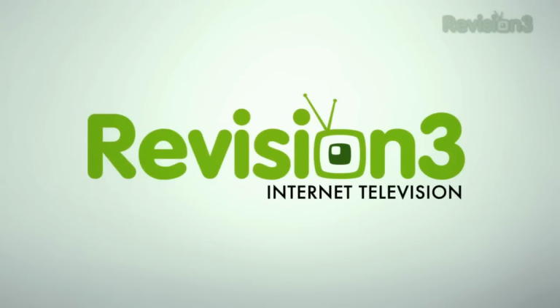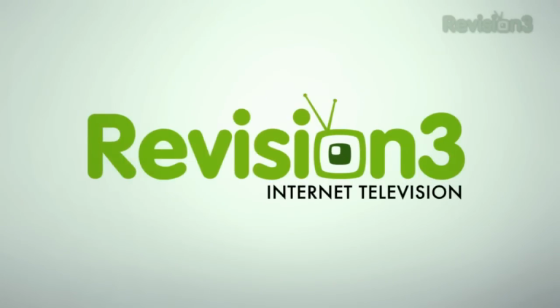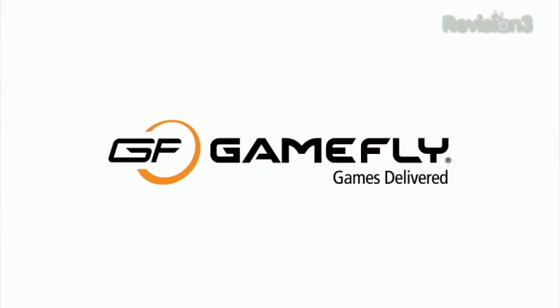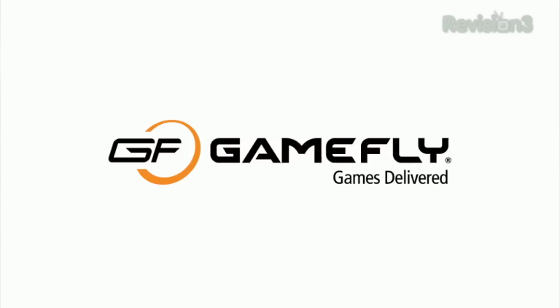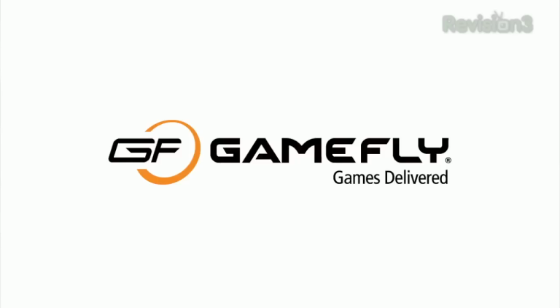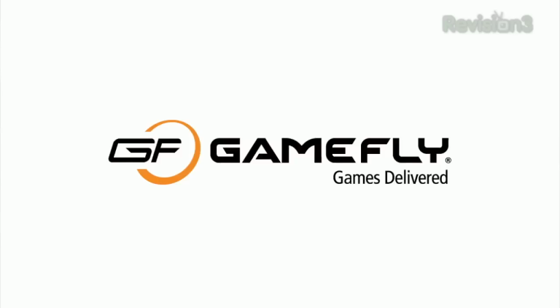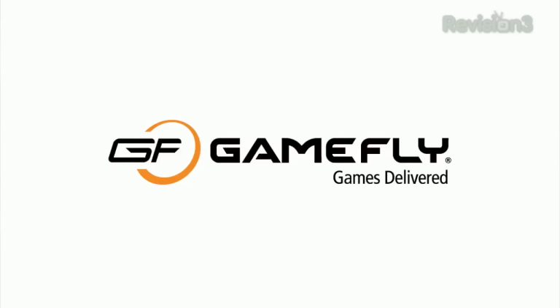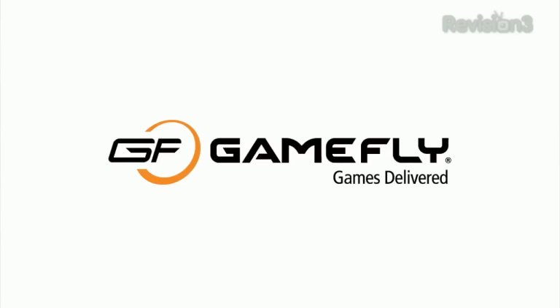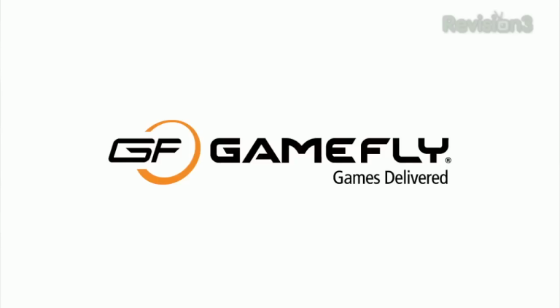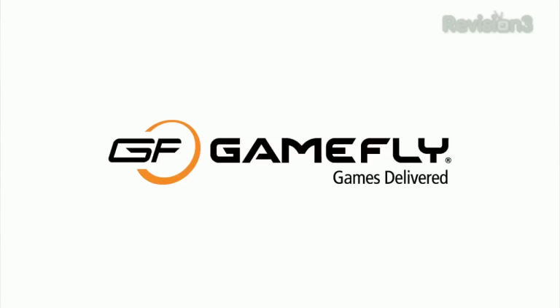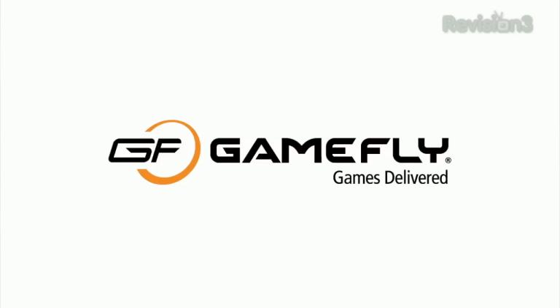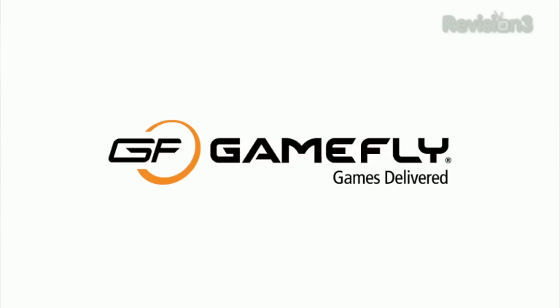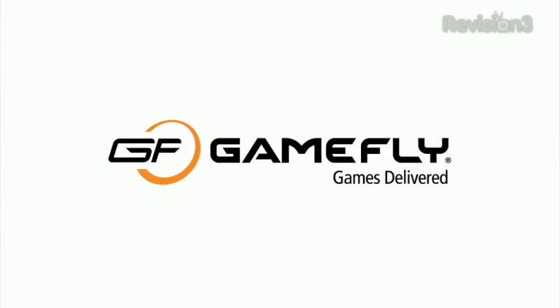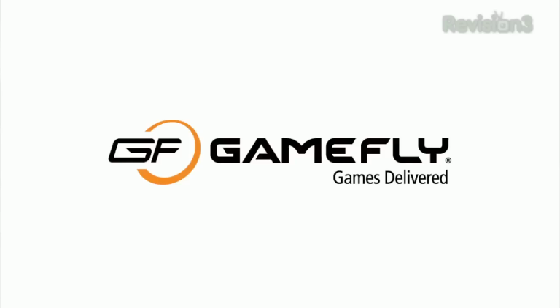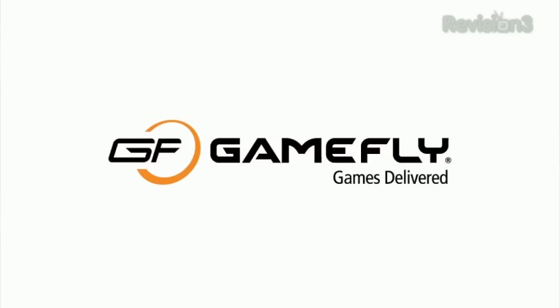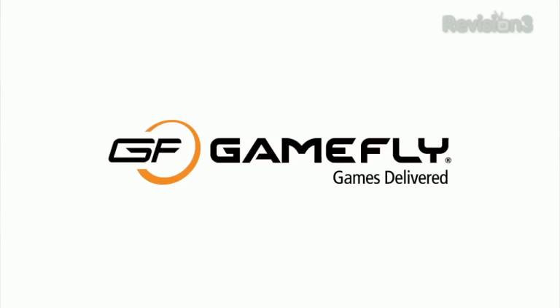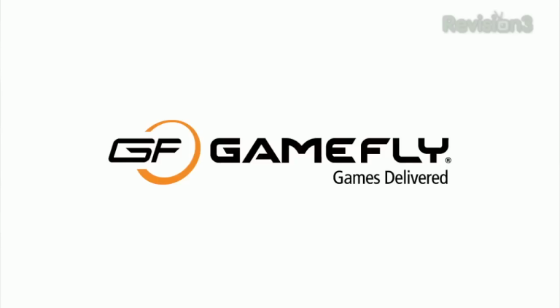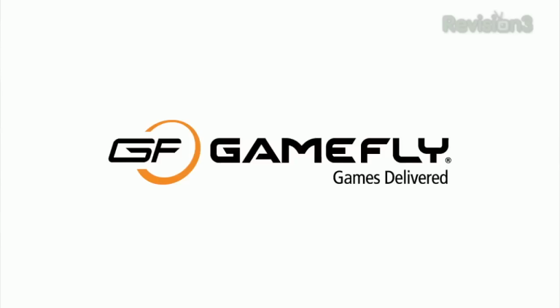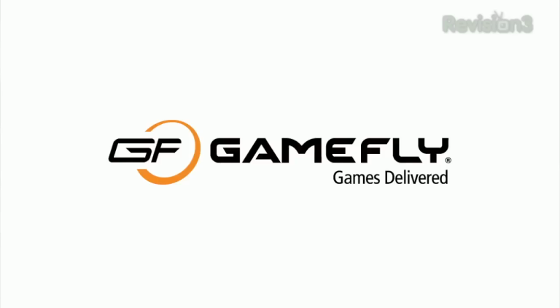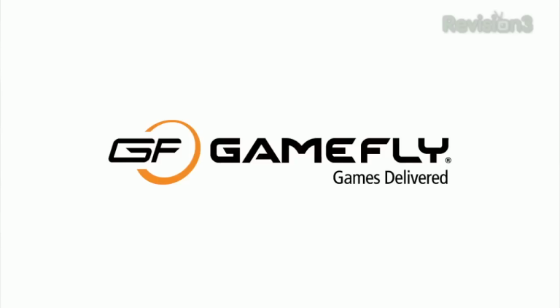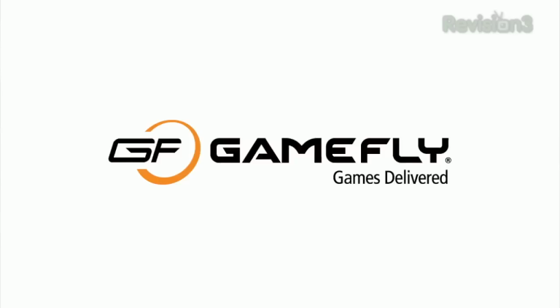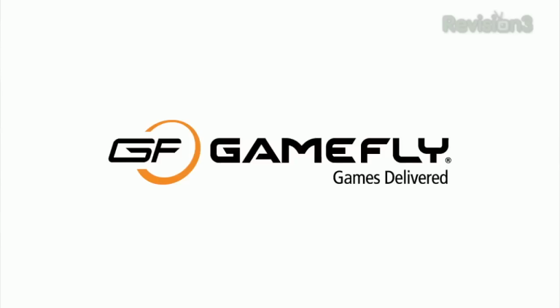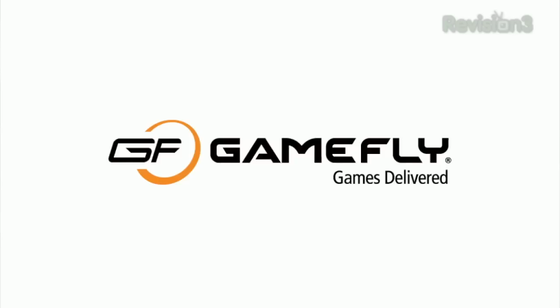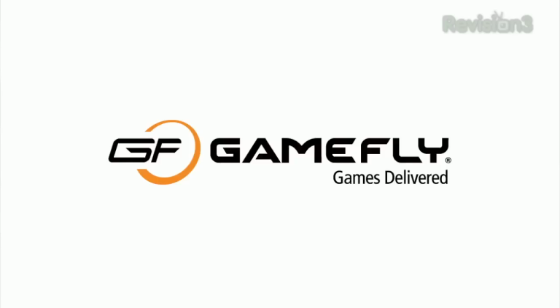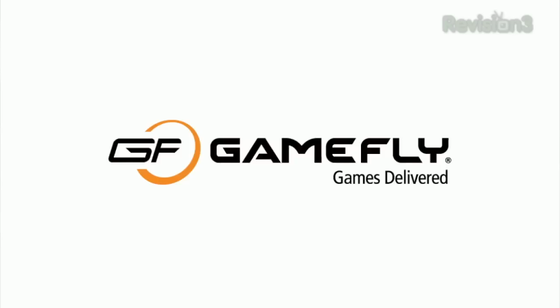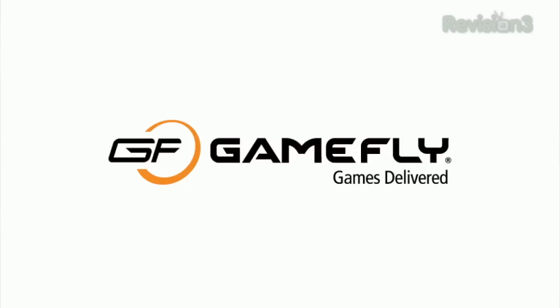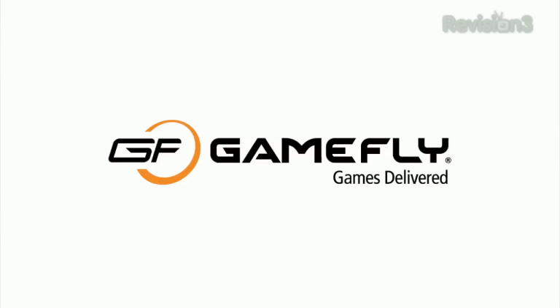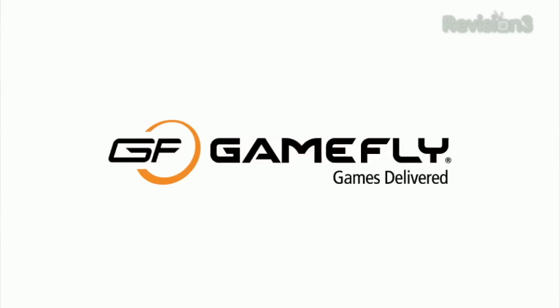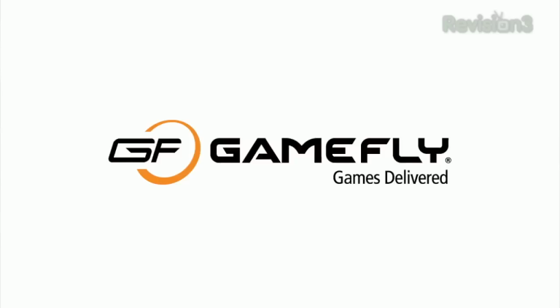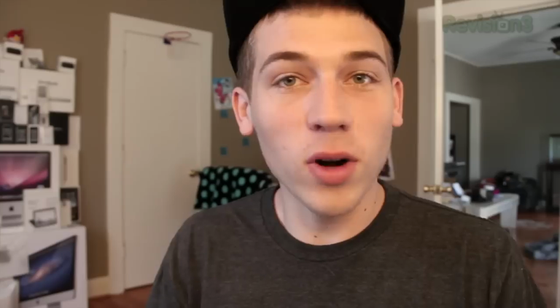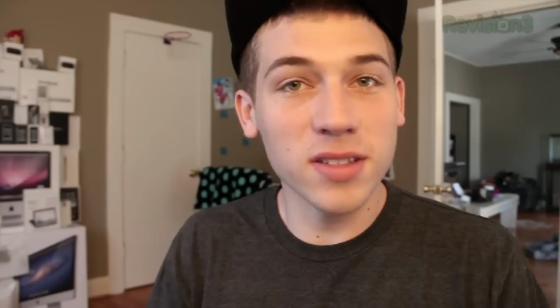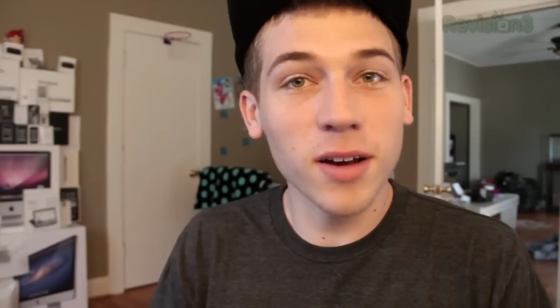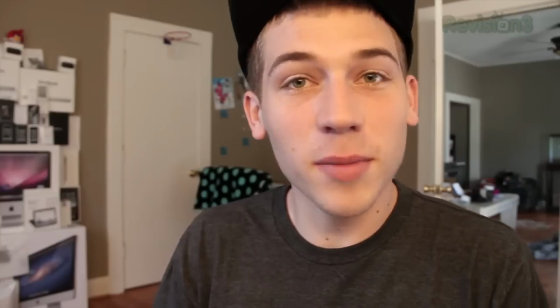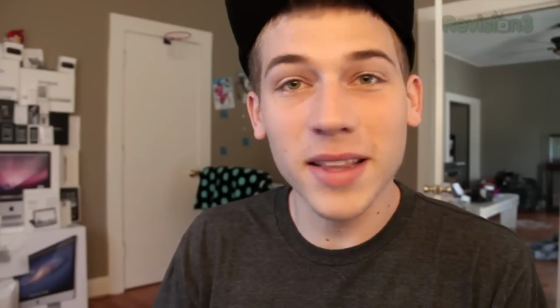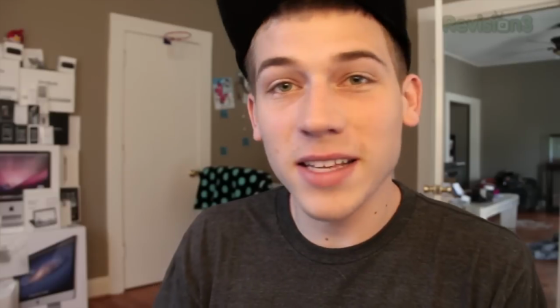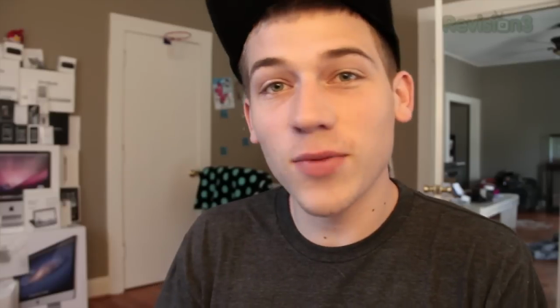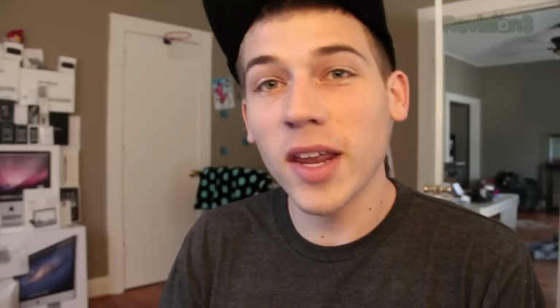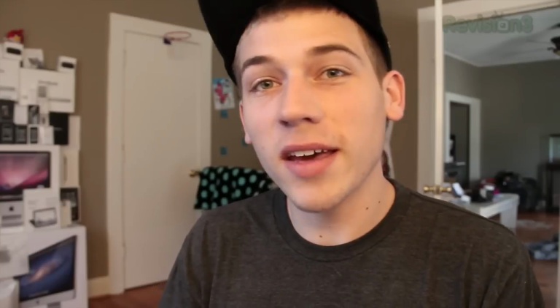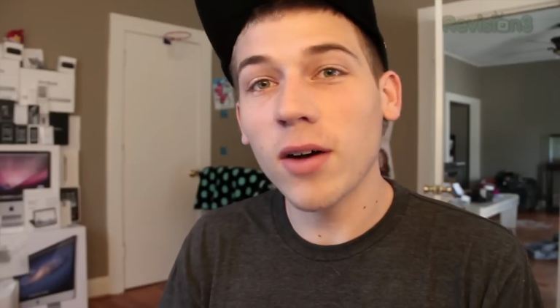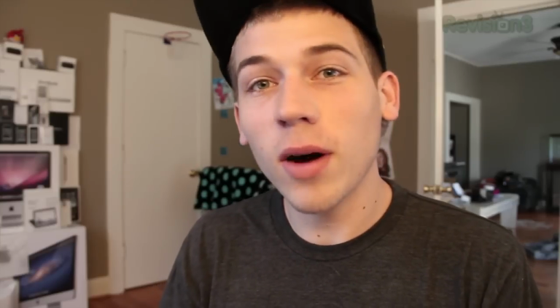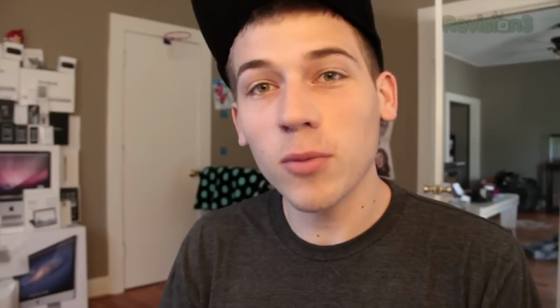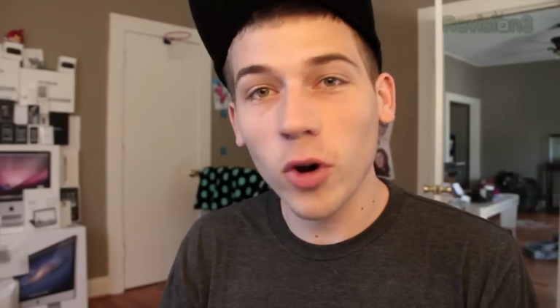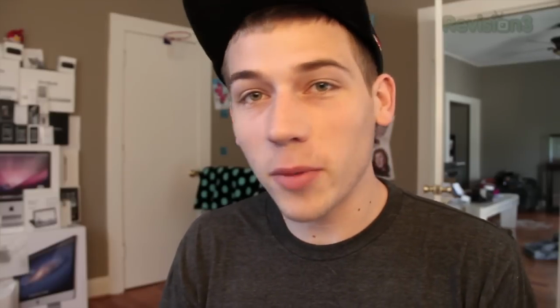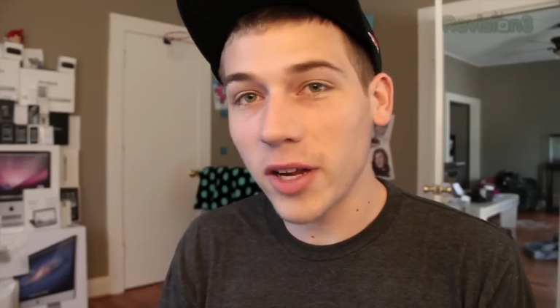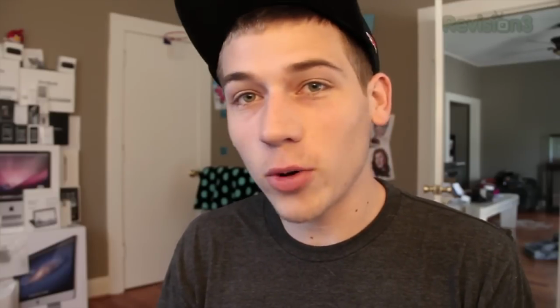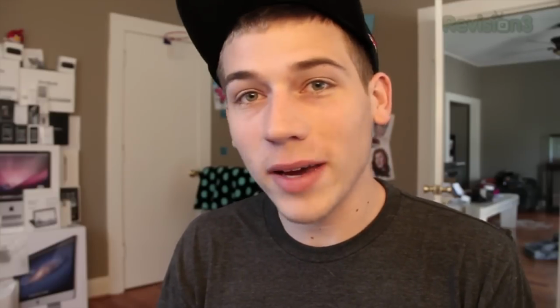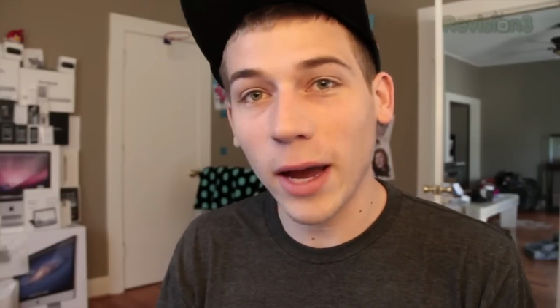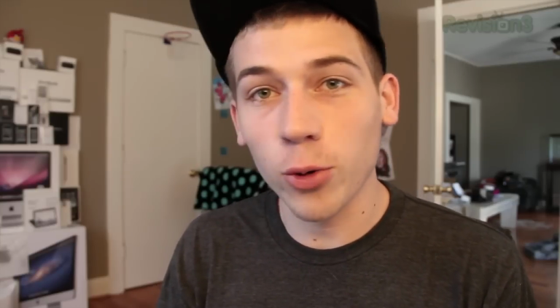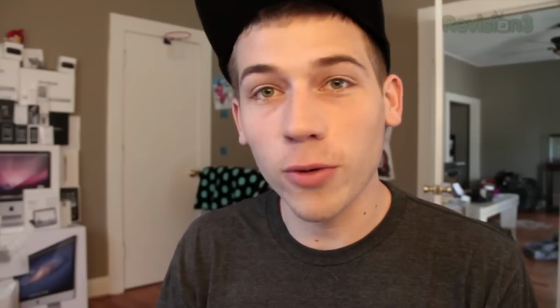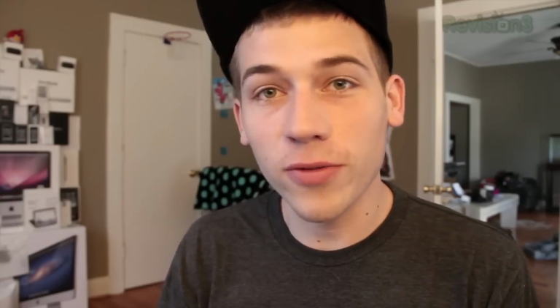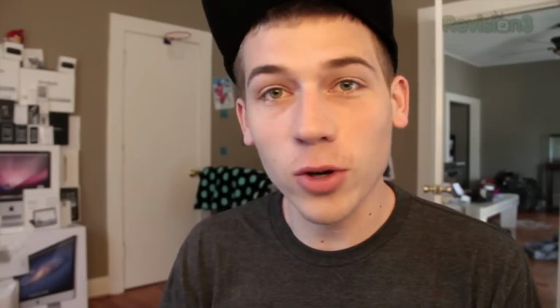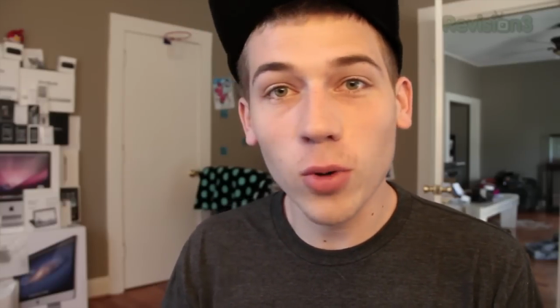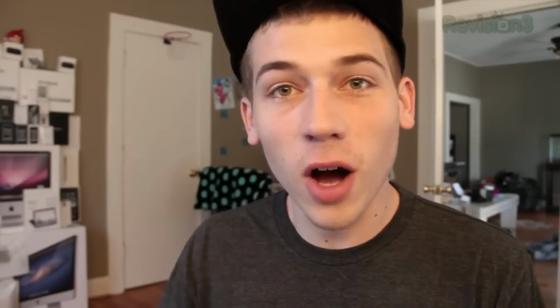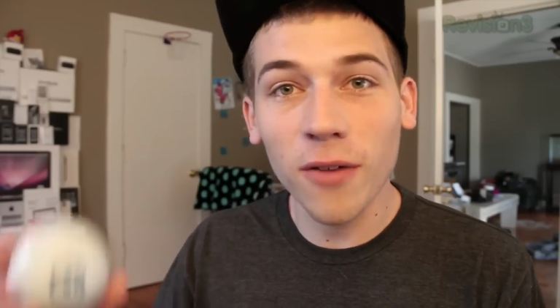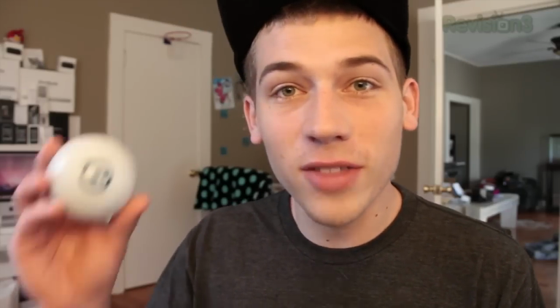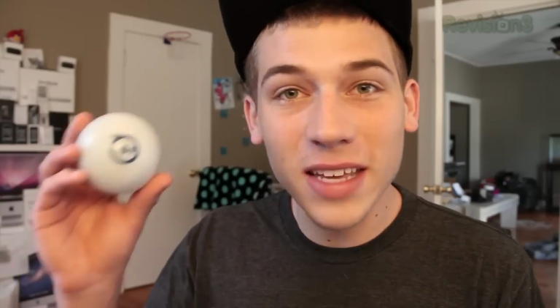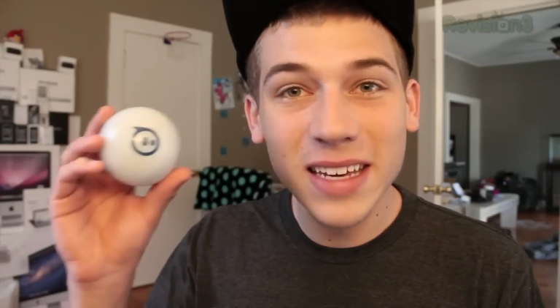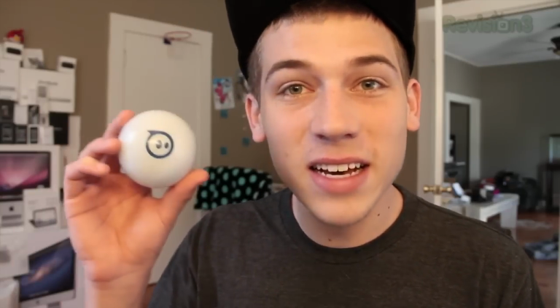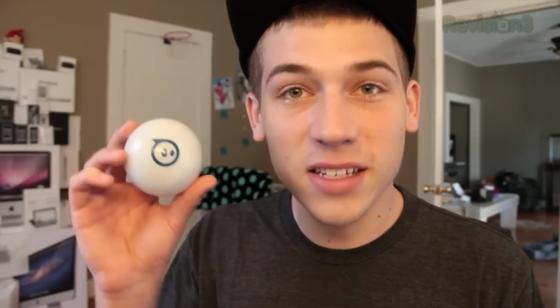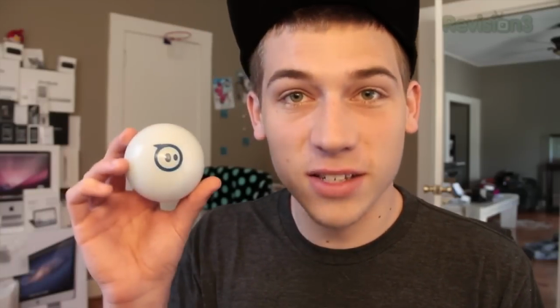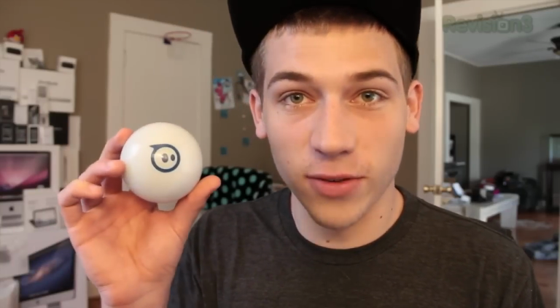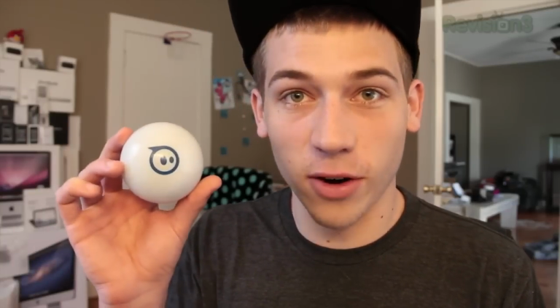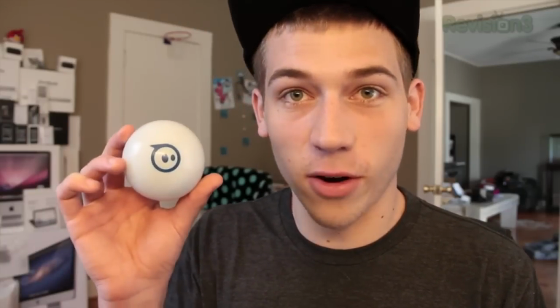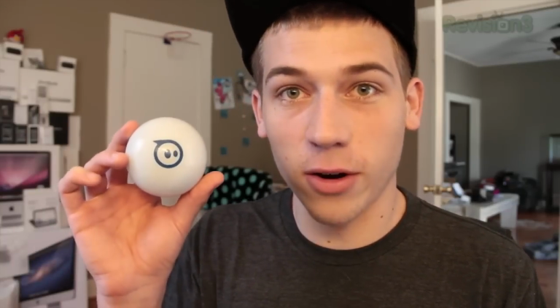This episode of Ty's Eye Help is brought to you by Gamefly. In this video I'm going to be doing a review of the Sphero.